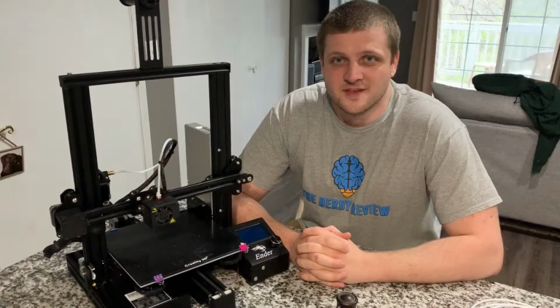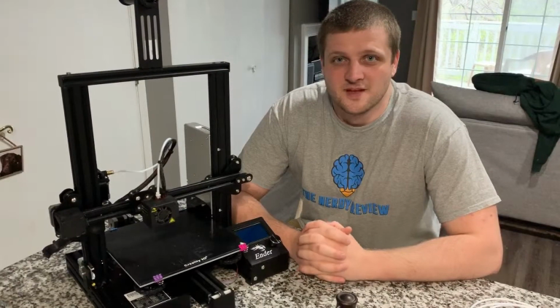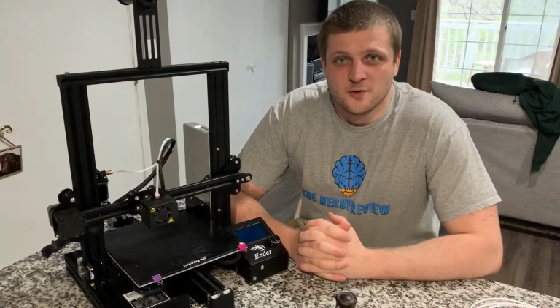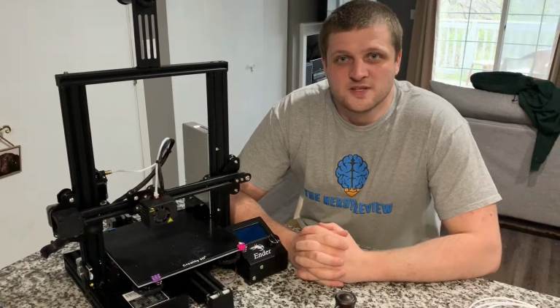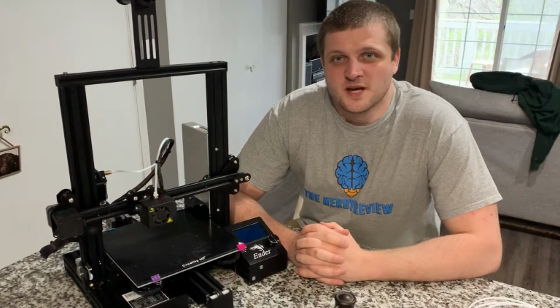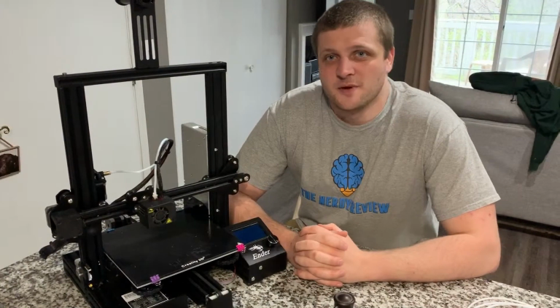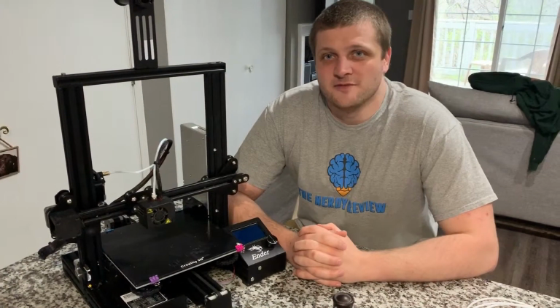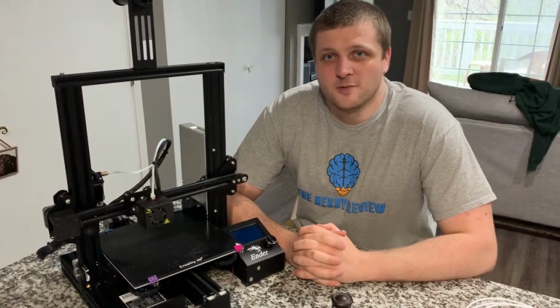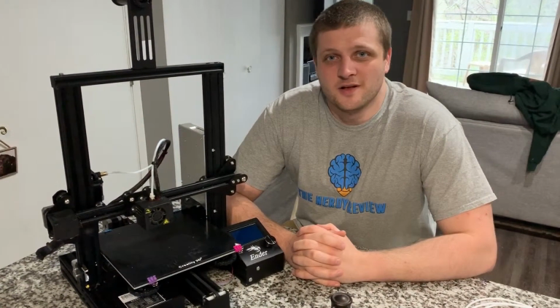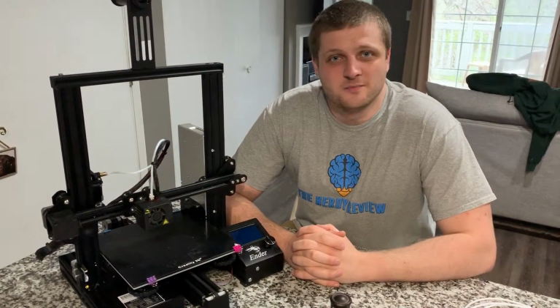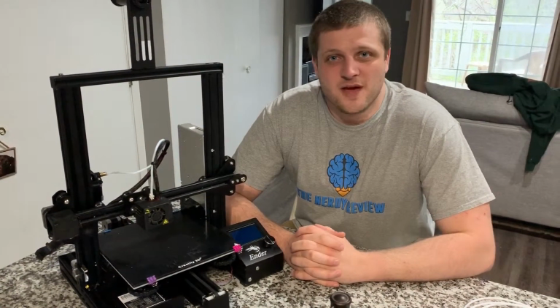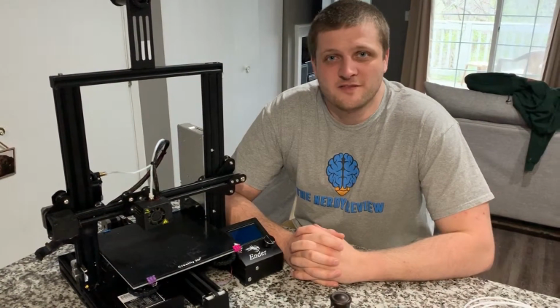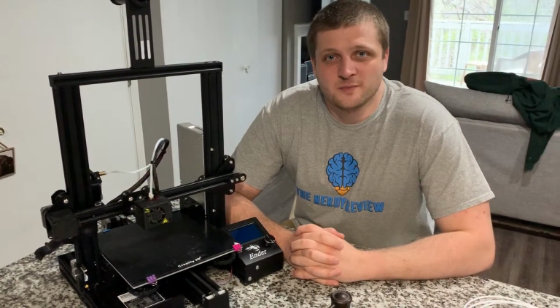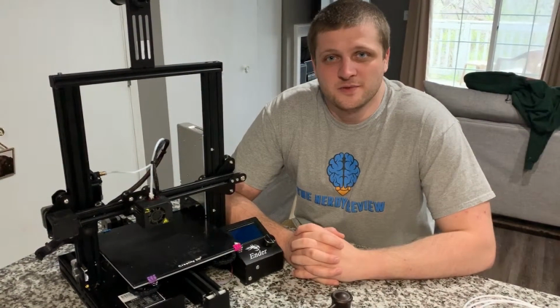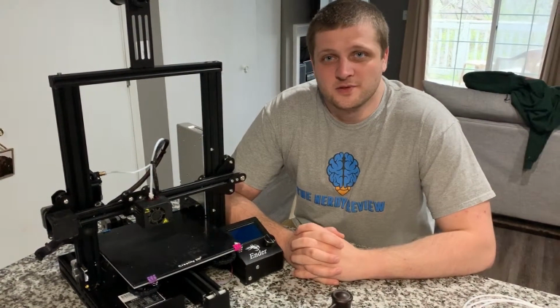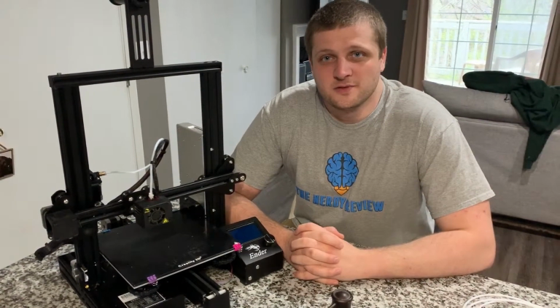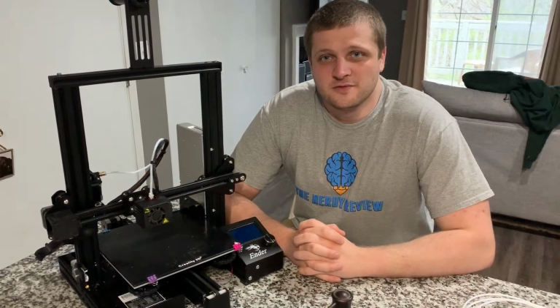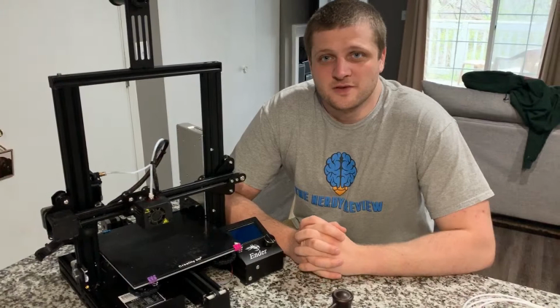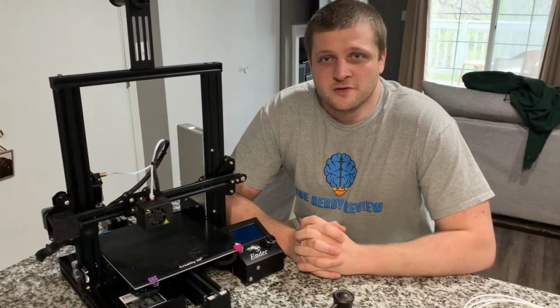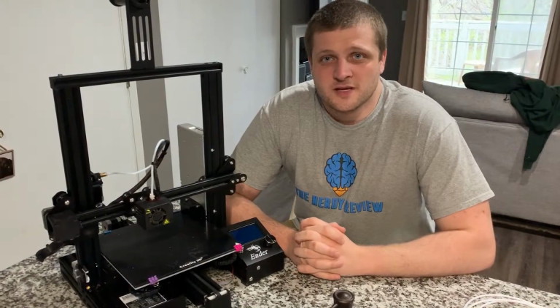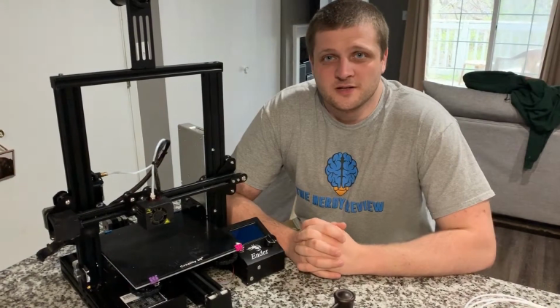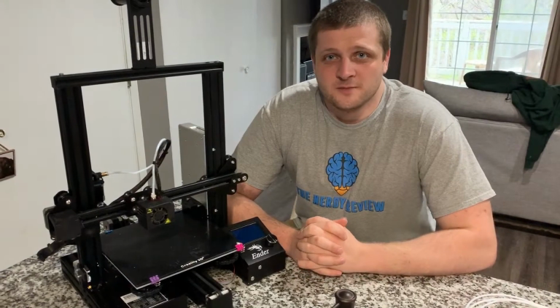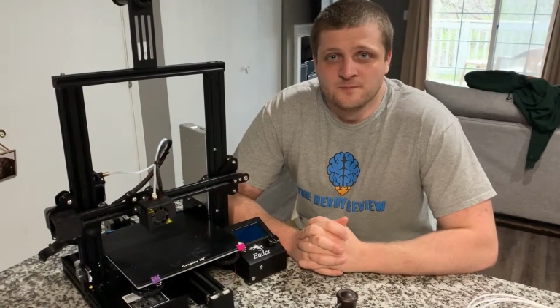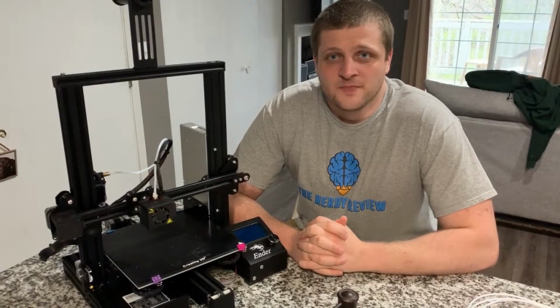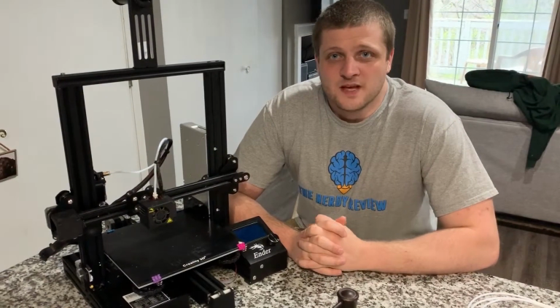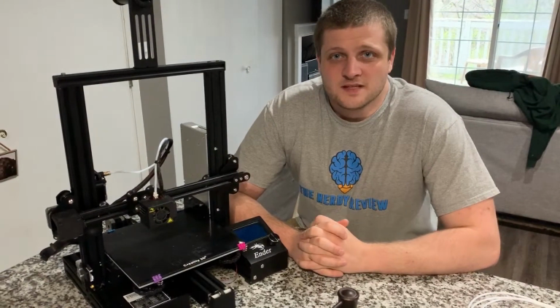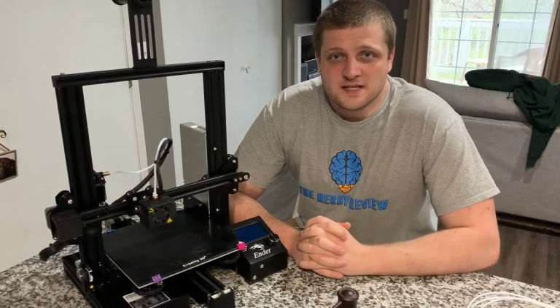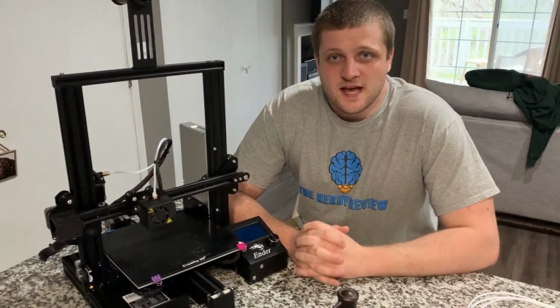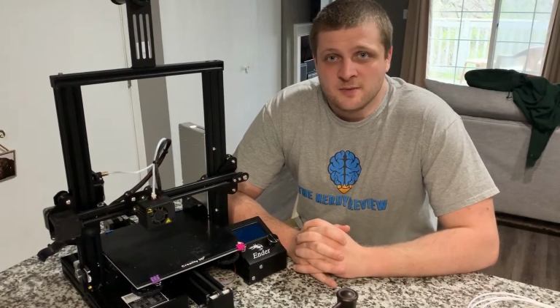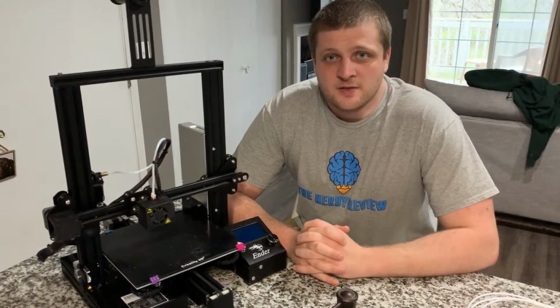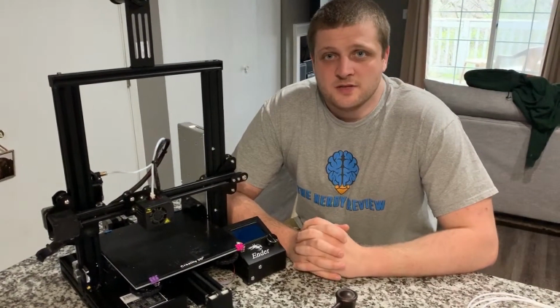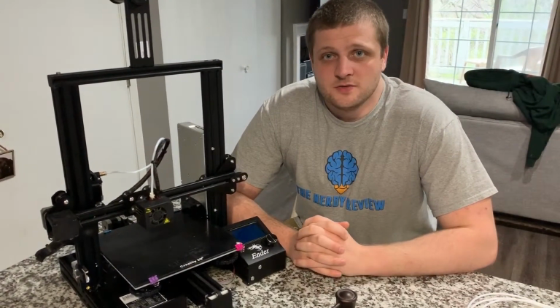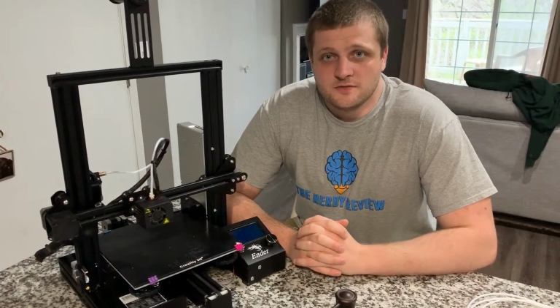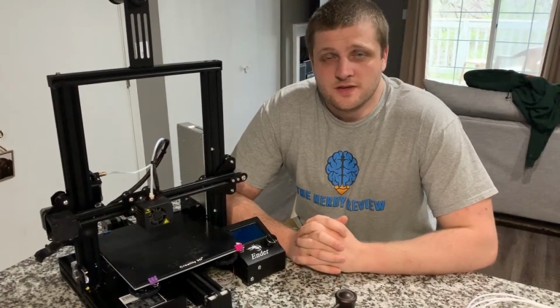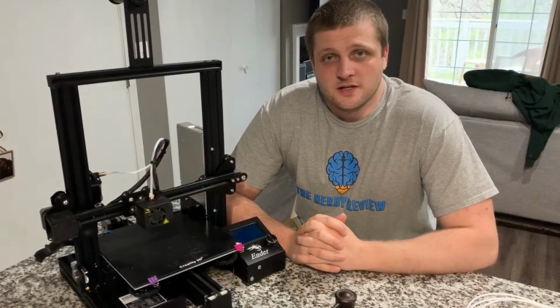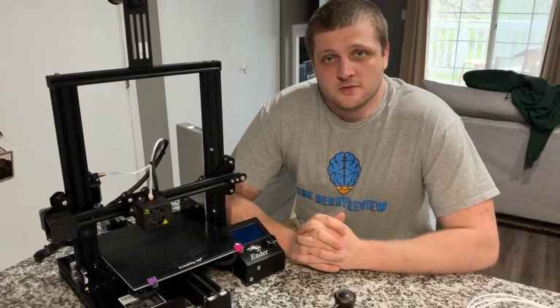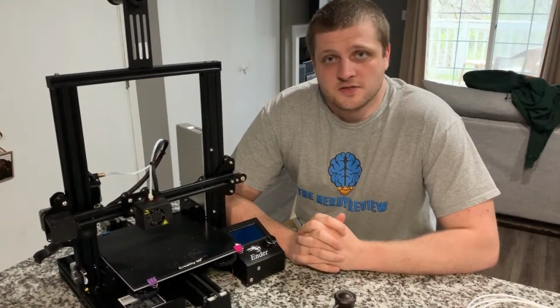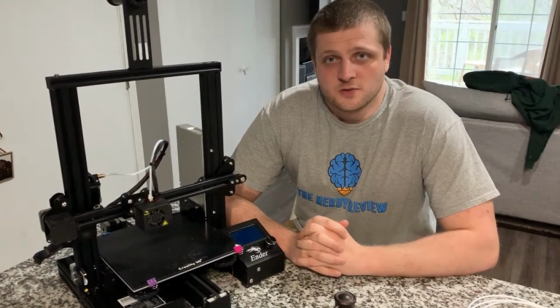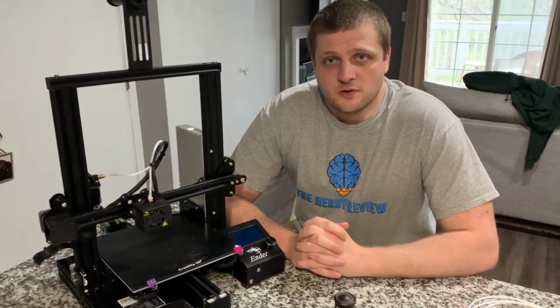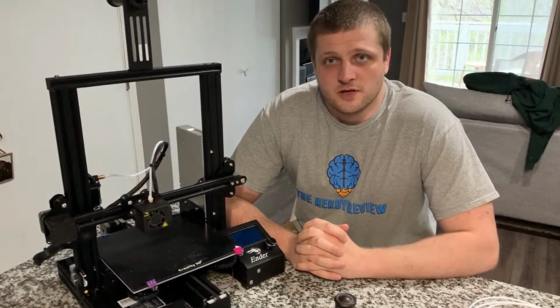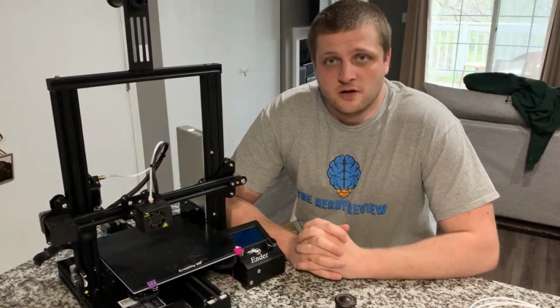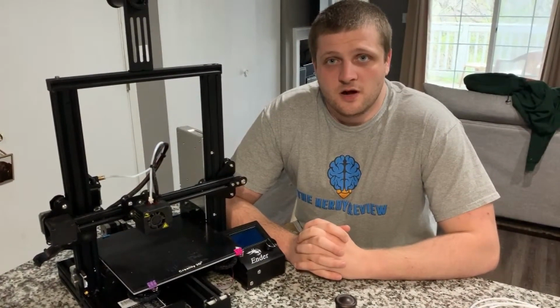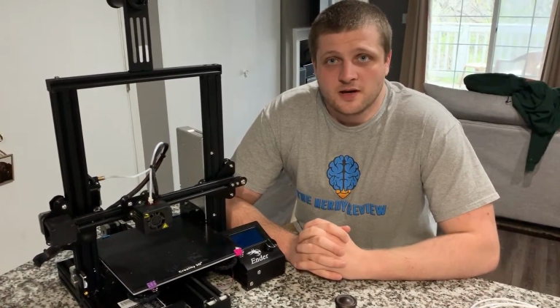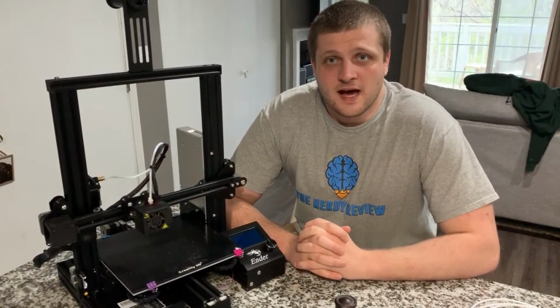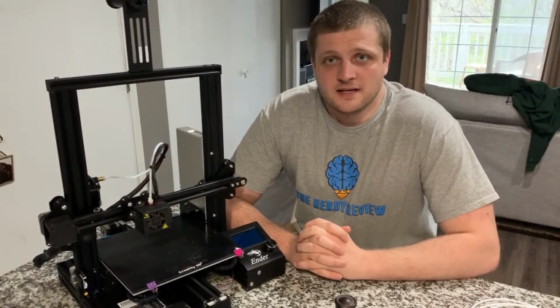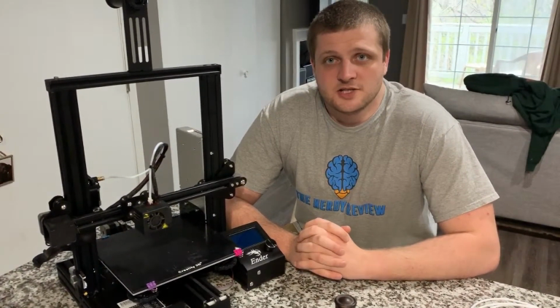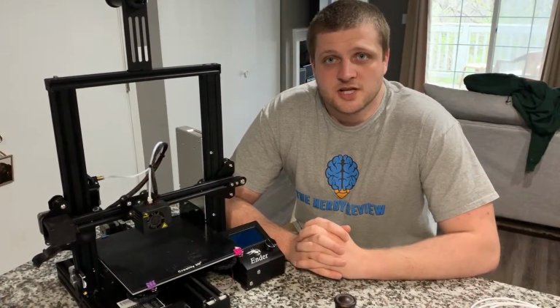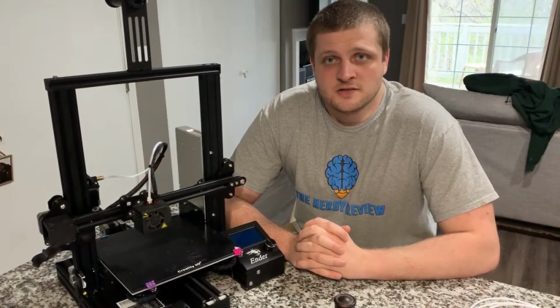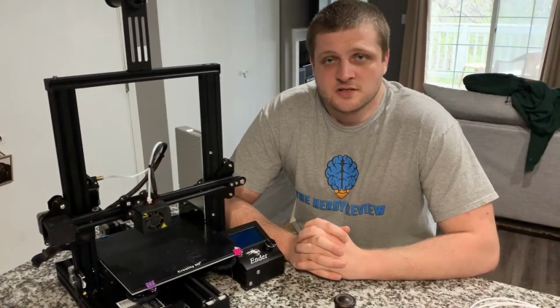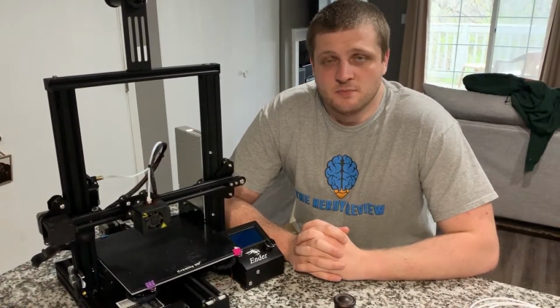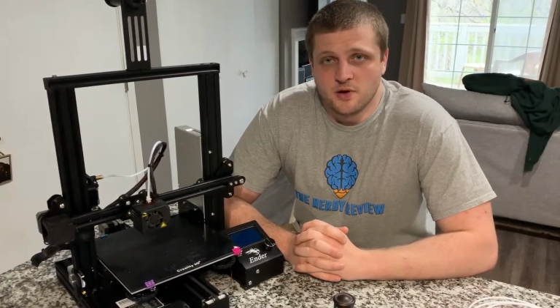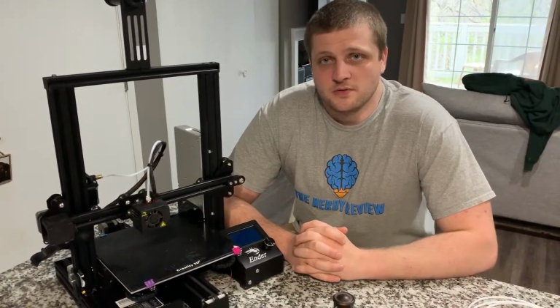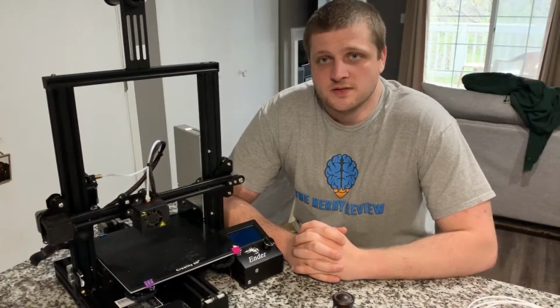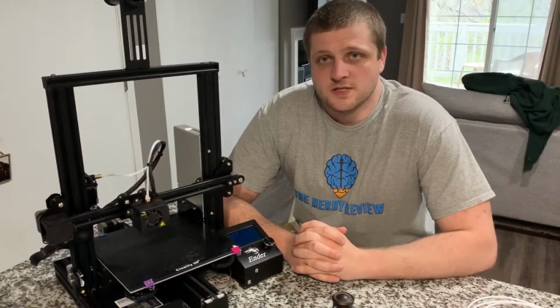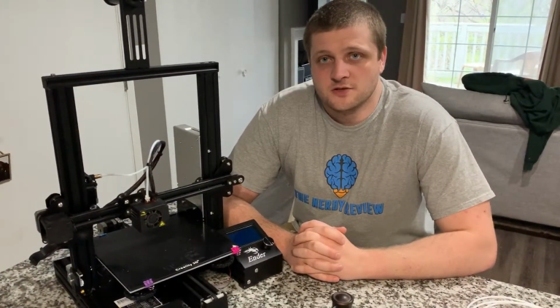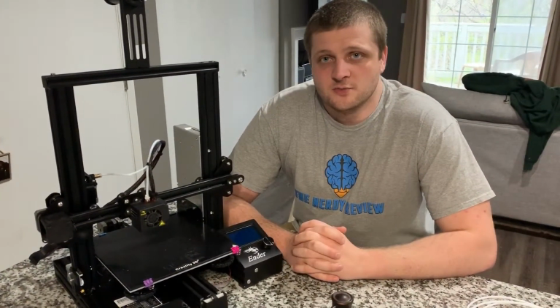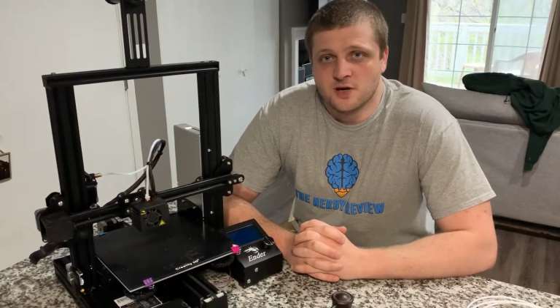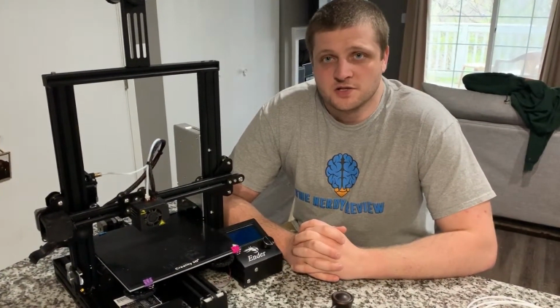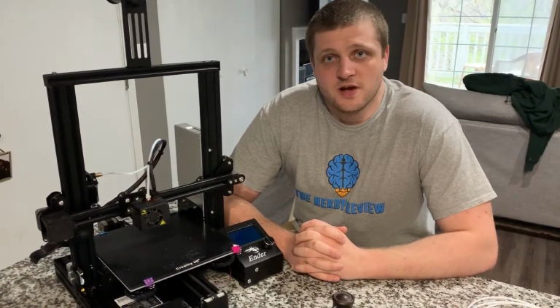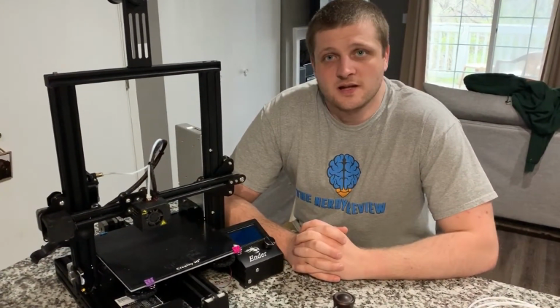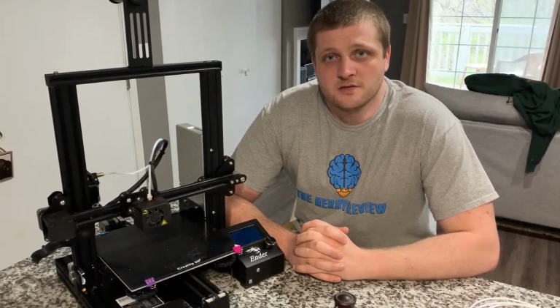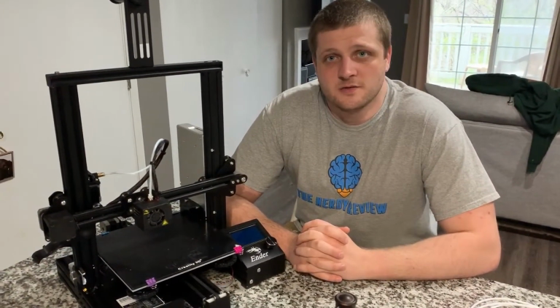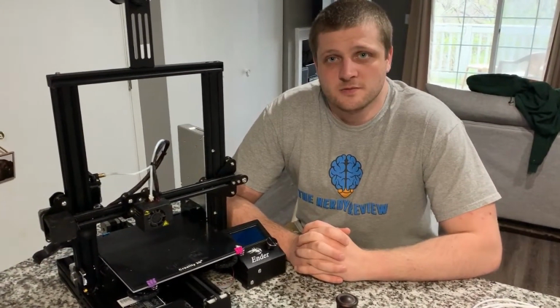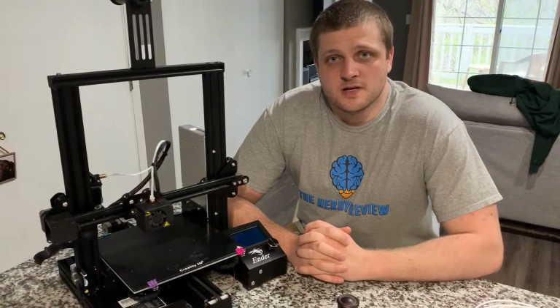What's up everyone, Matt from NerdyReview here. Today I'm going to do a video tutorial on how to change the Bowden tube on your Ender-3.